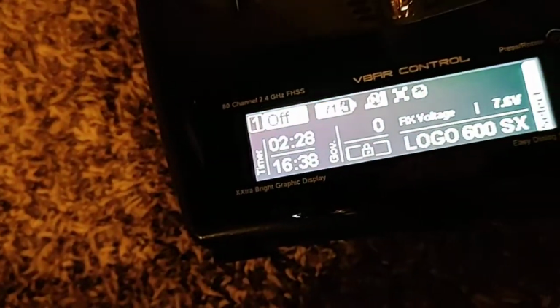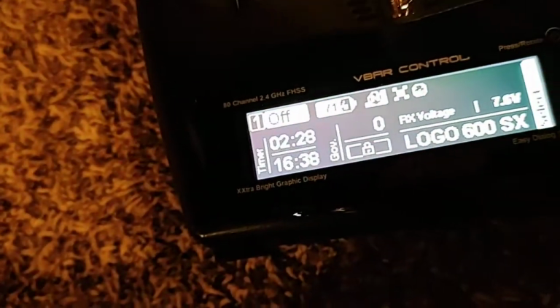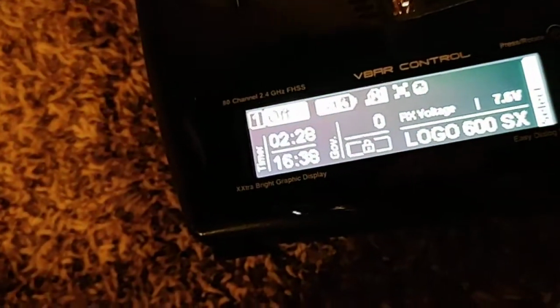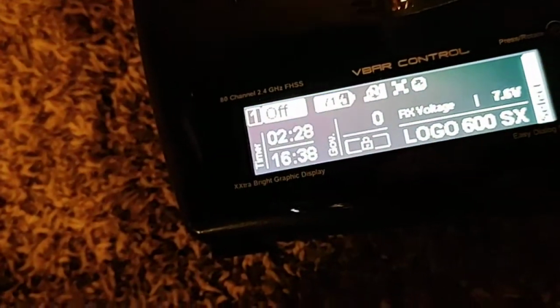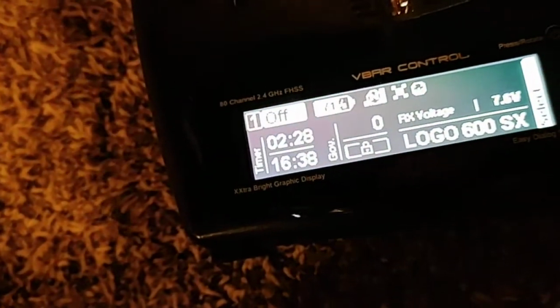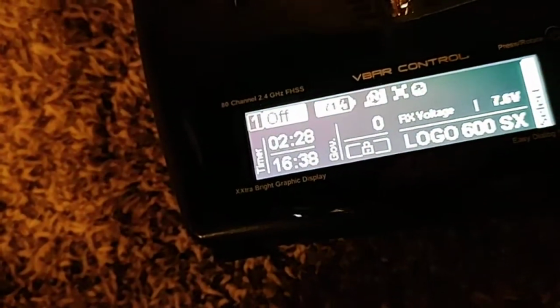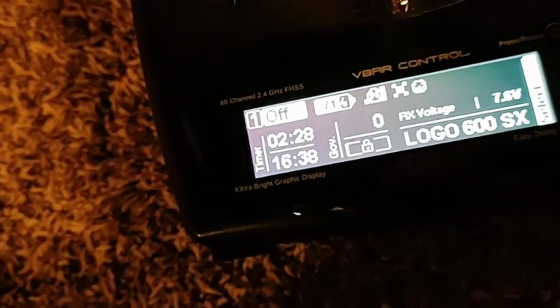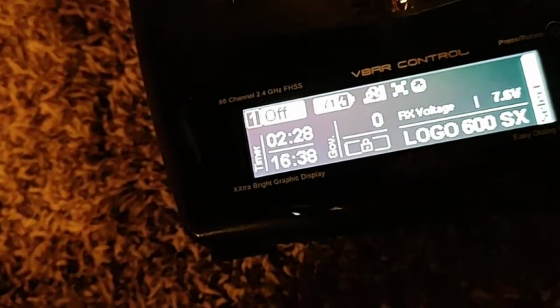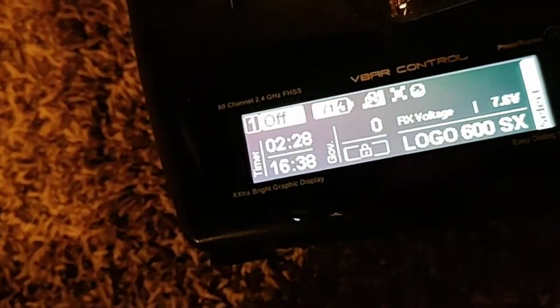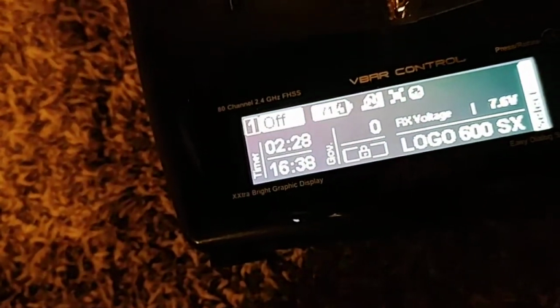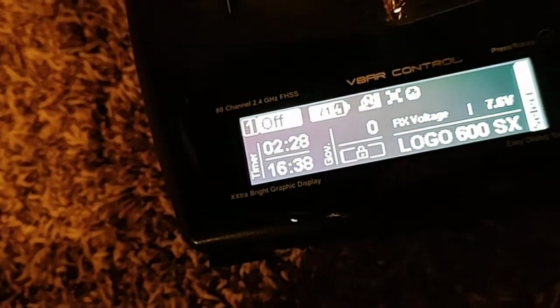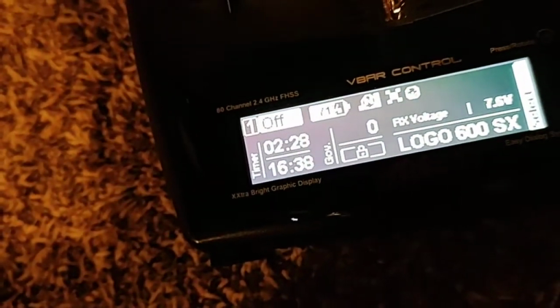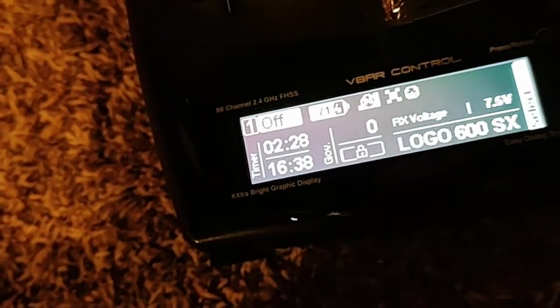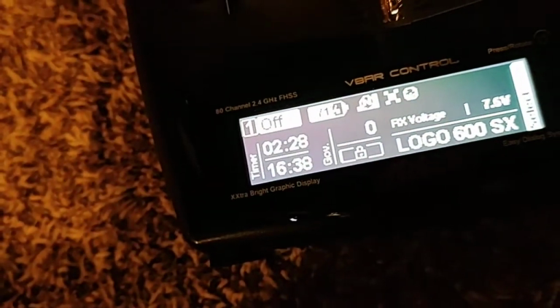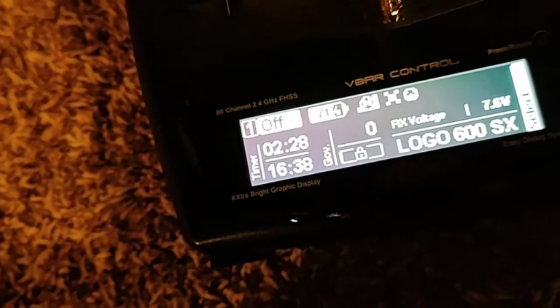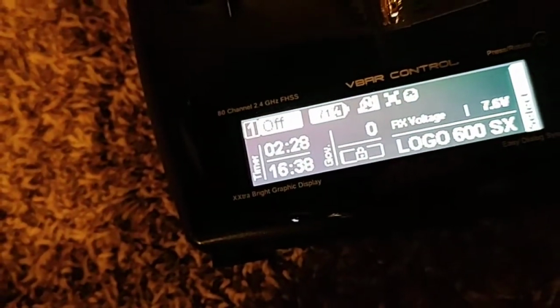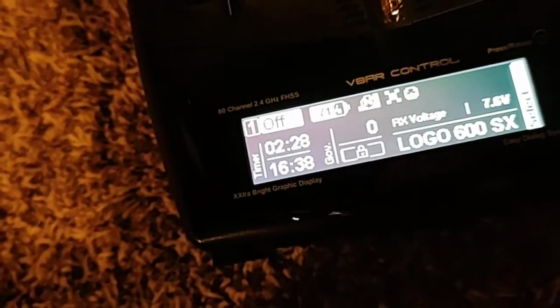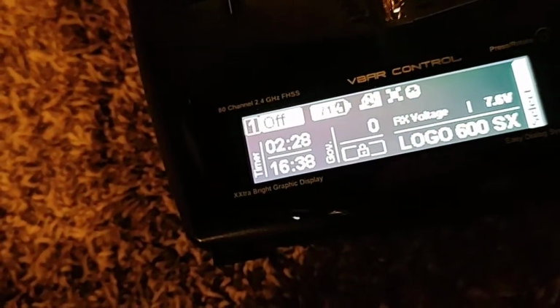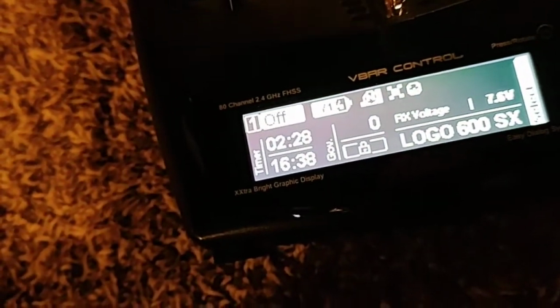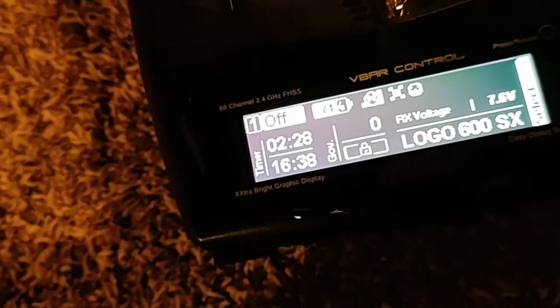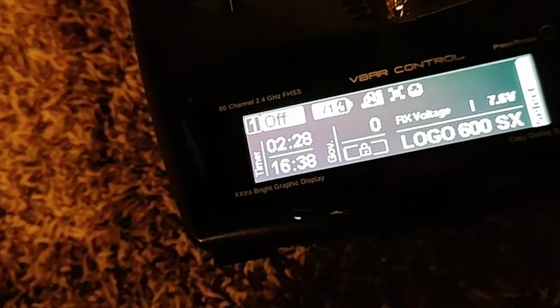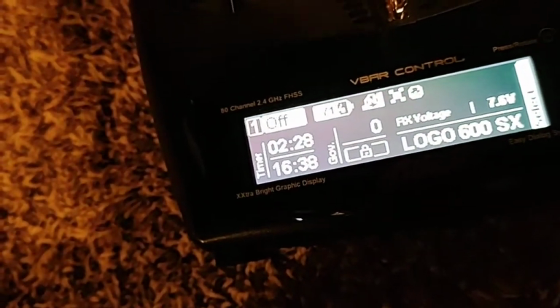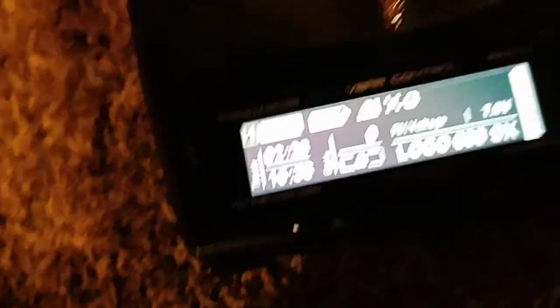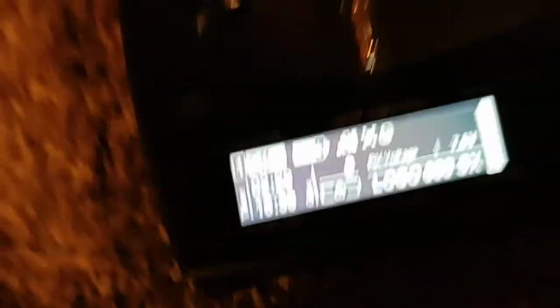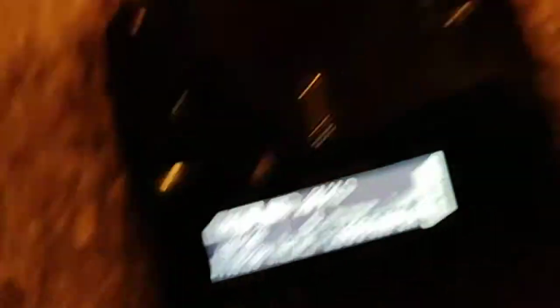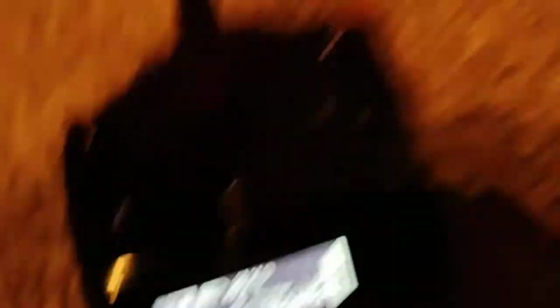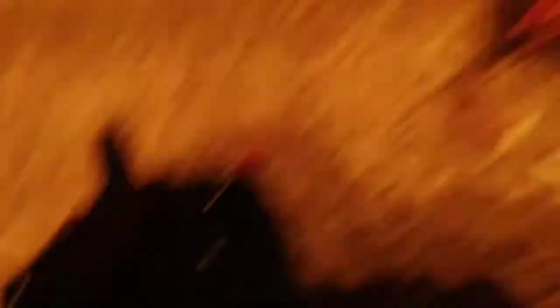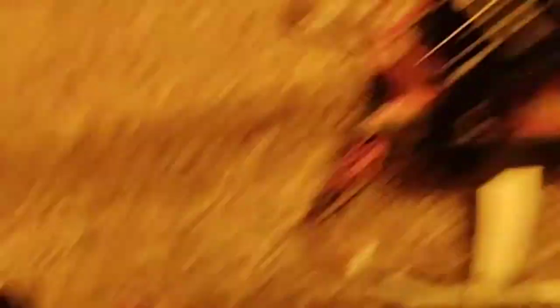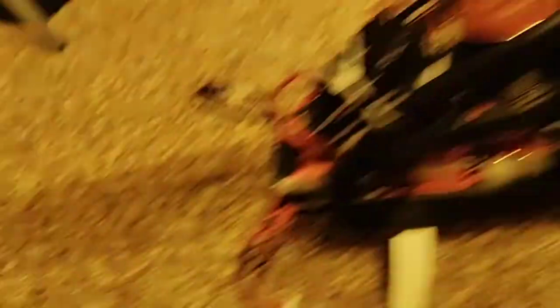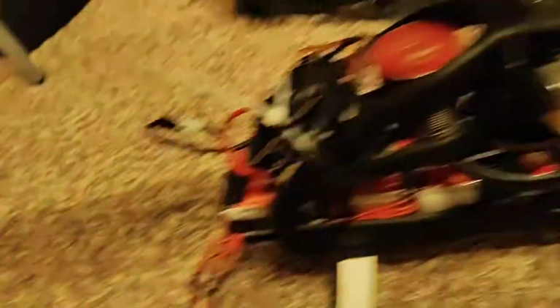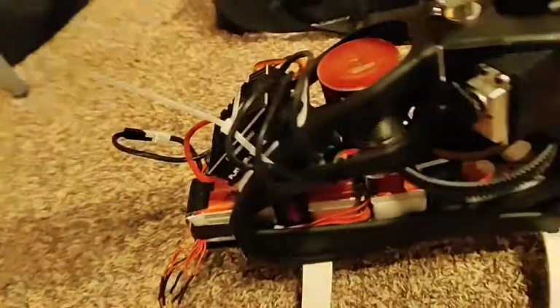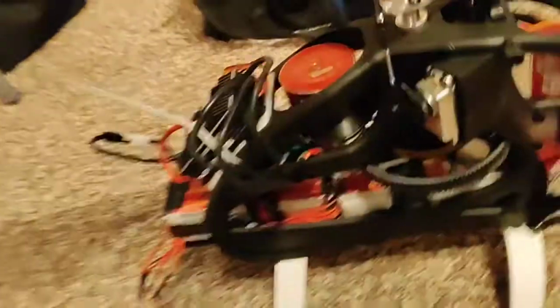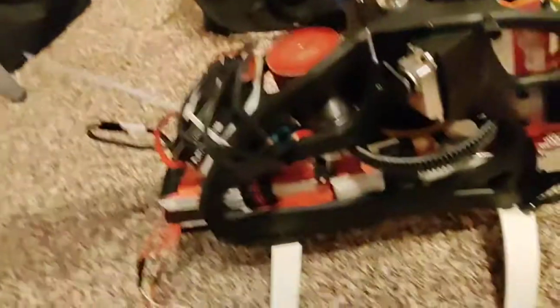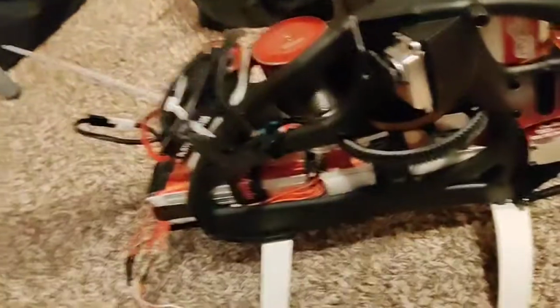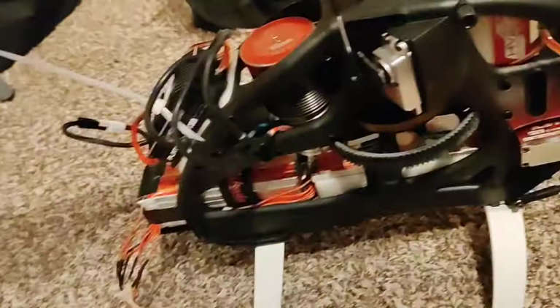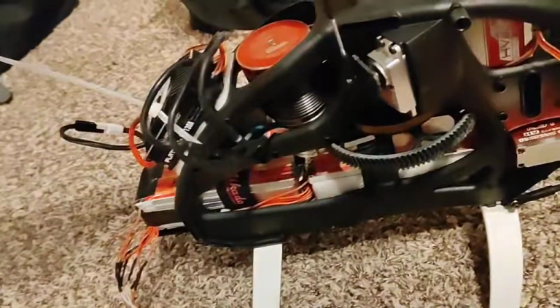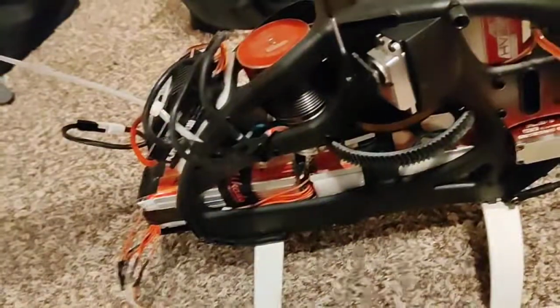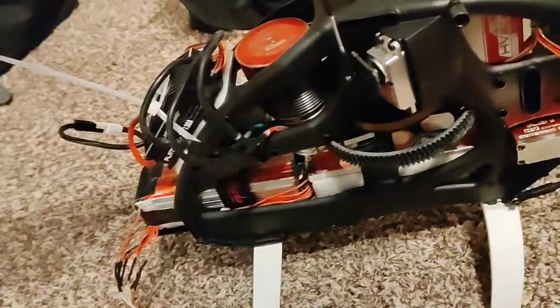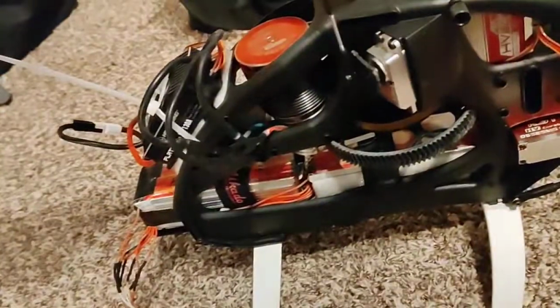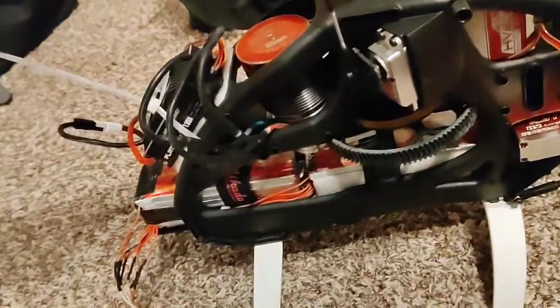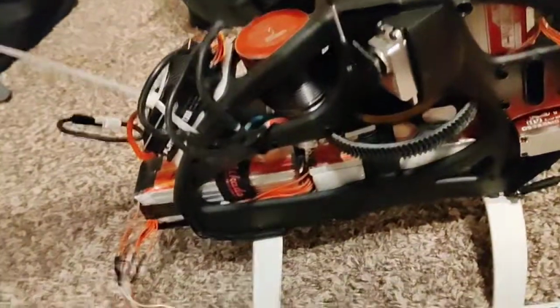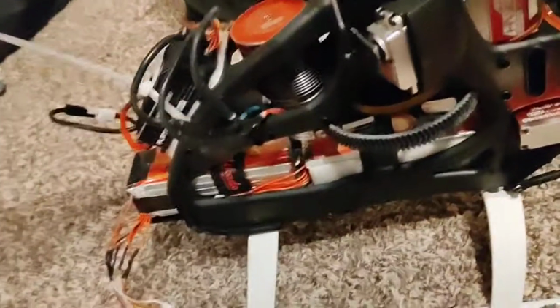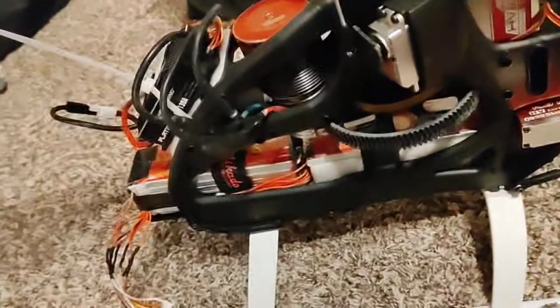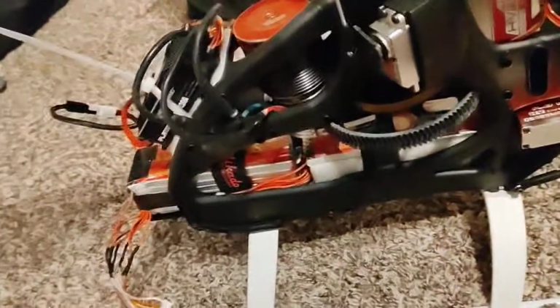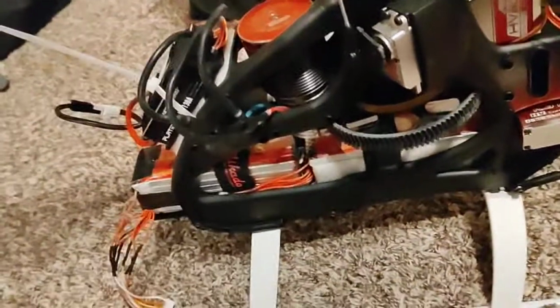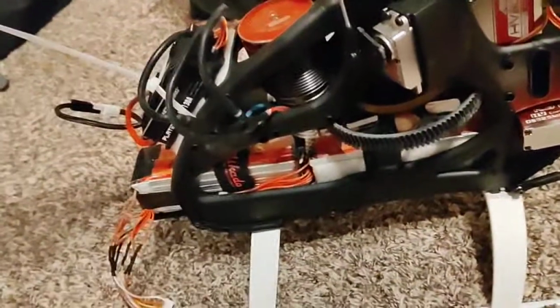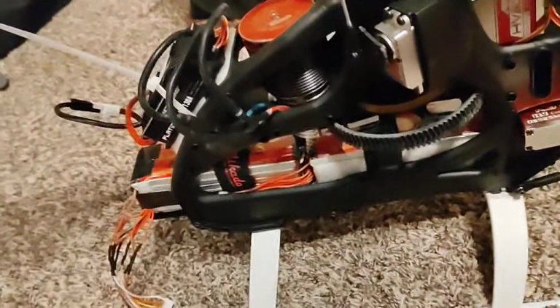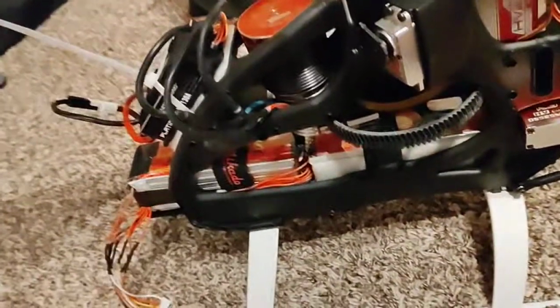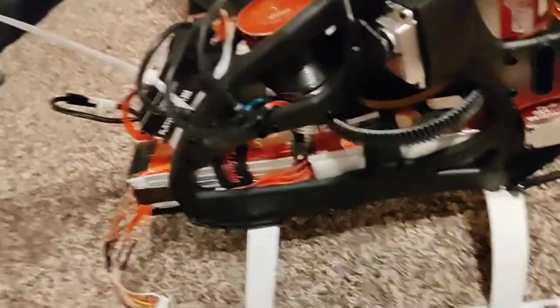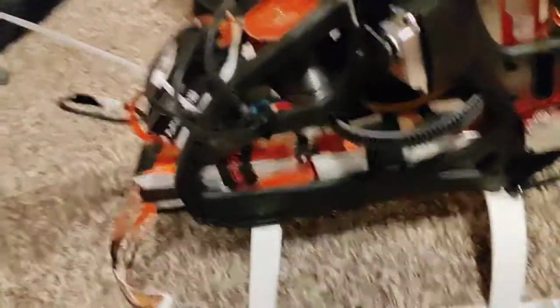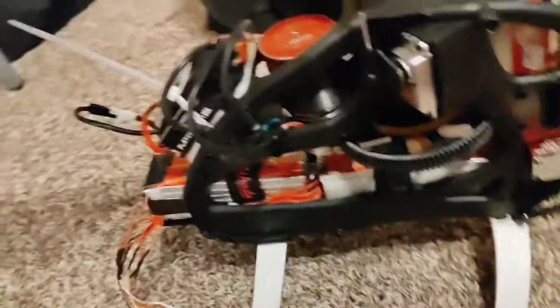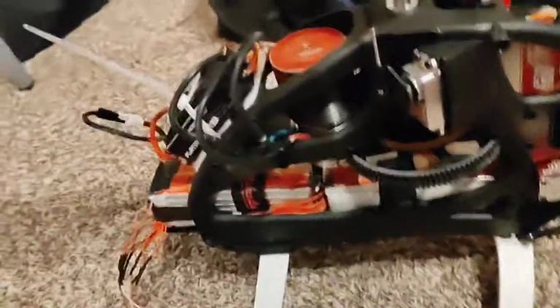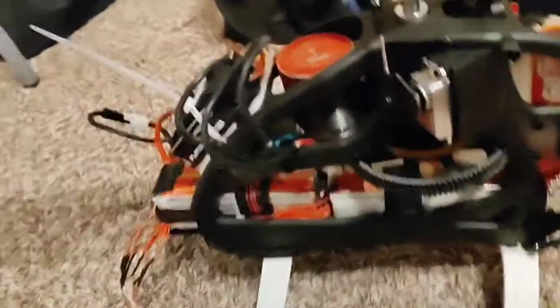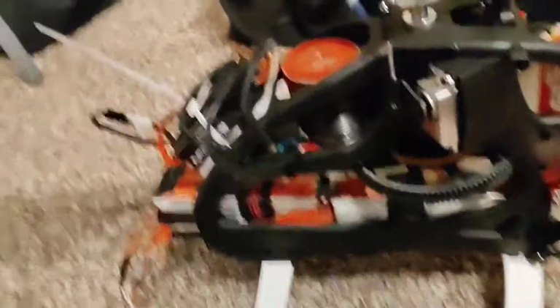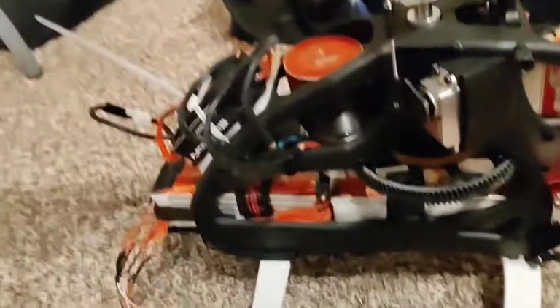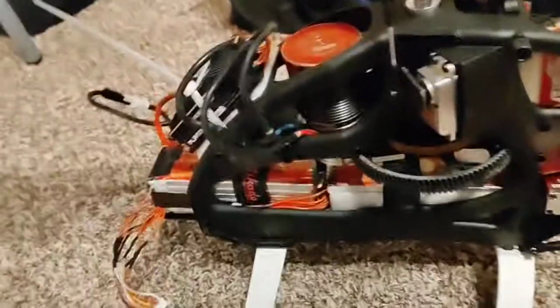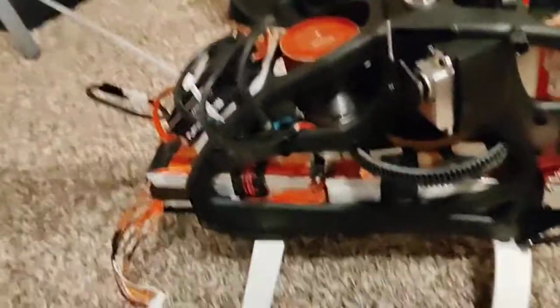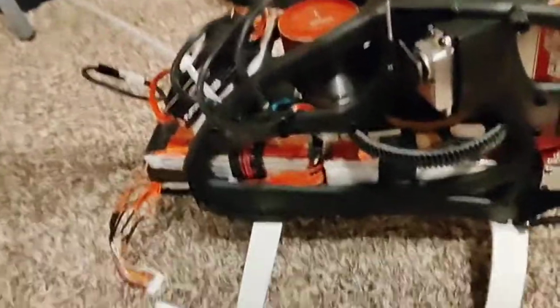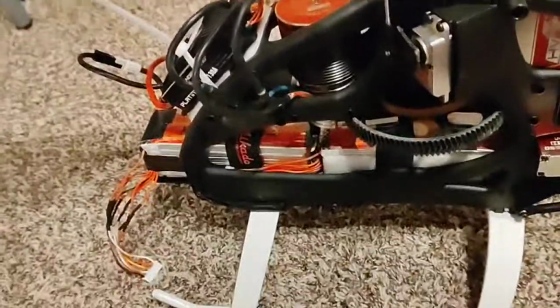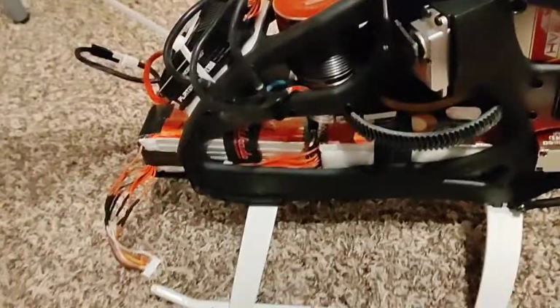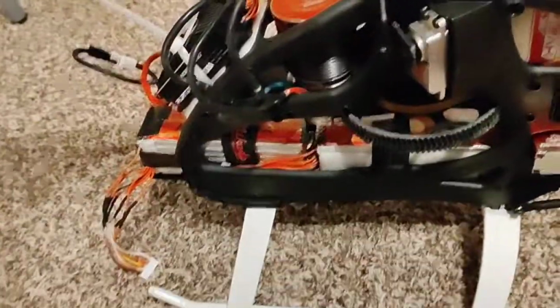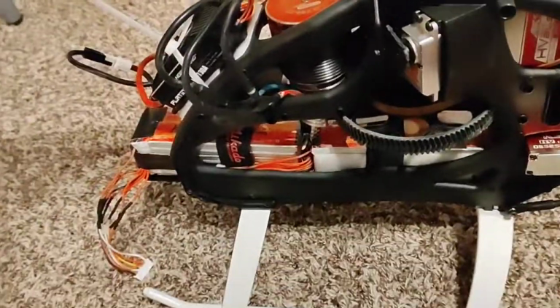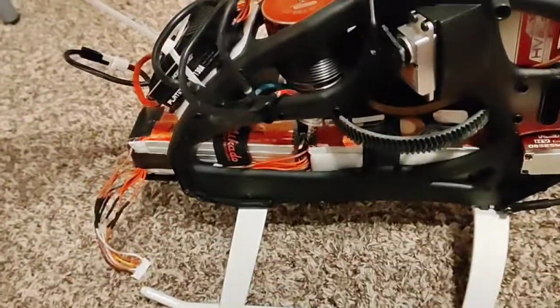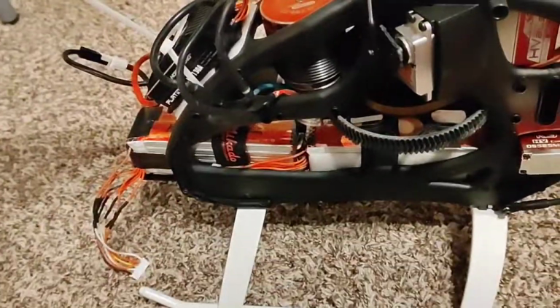How do you get the RPM display? It's not displaying. I gotta look that up — I forgot how to do it. It auto-displayed before; I gotta look at the settings.